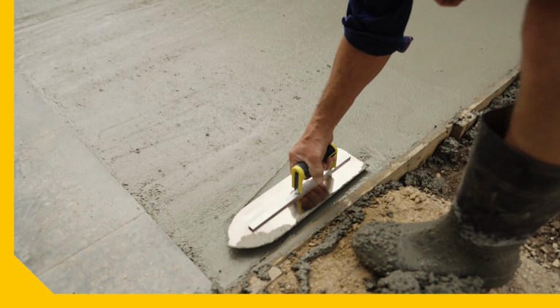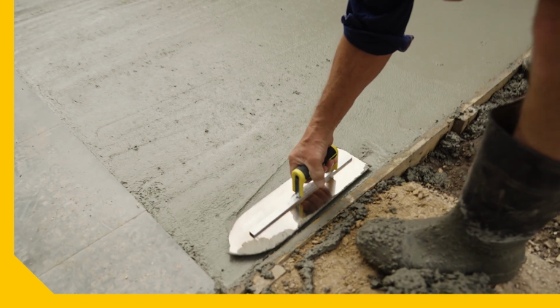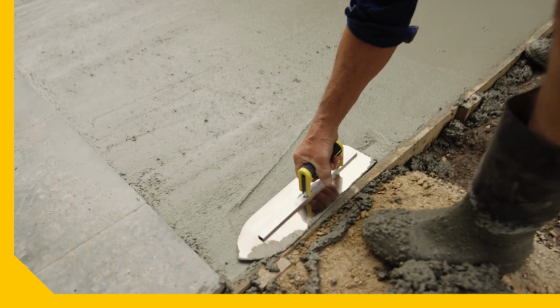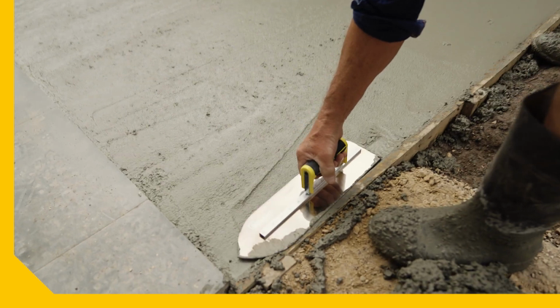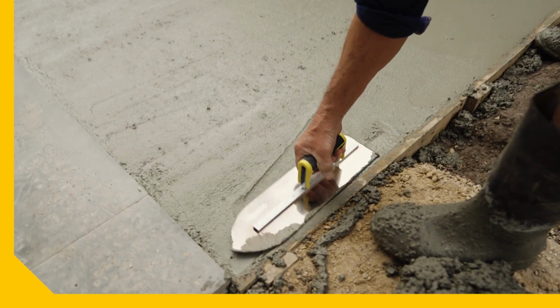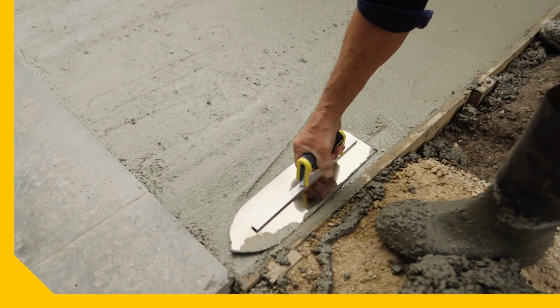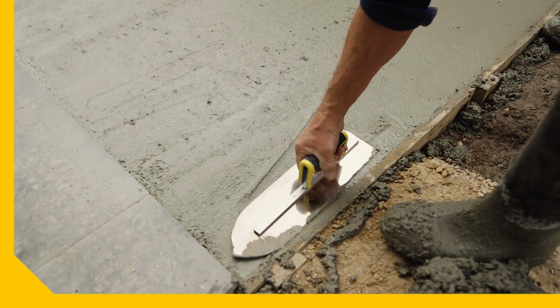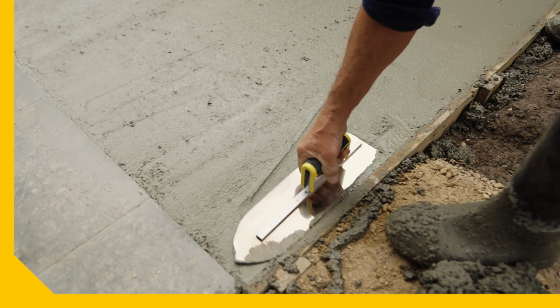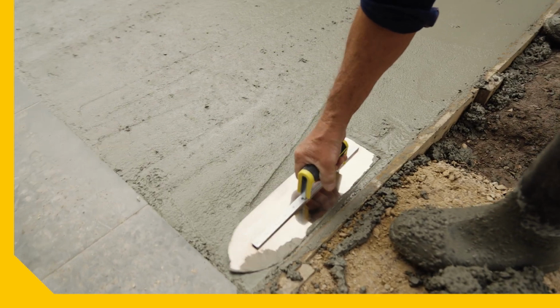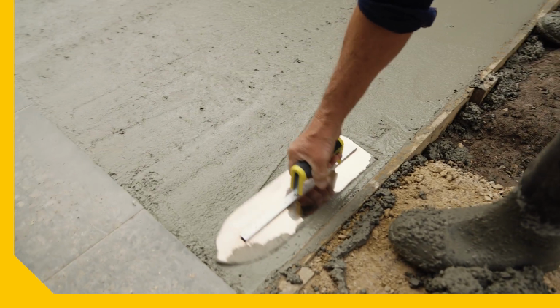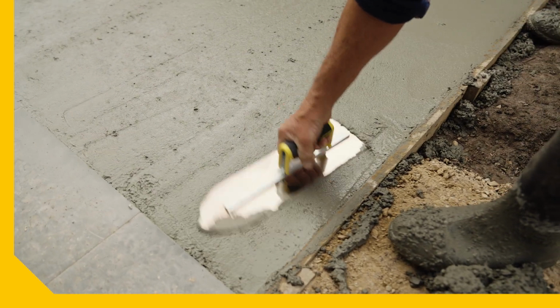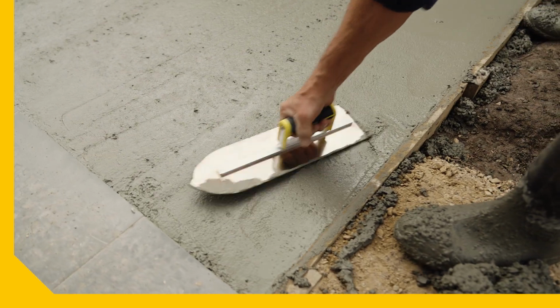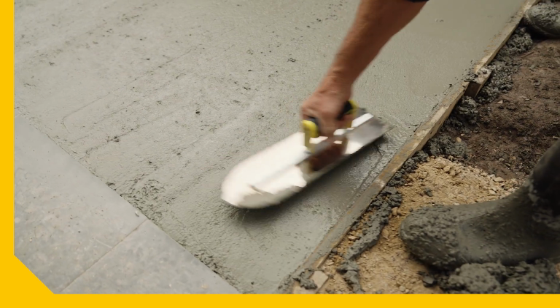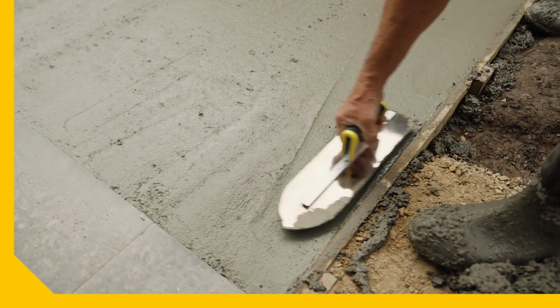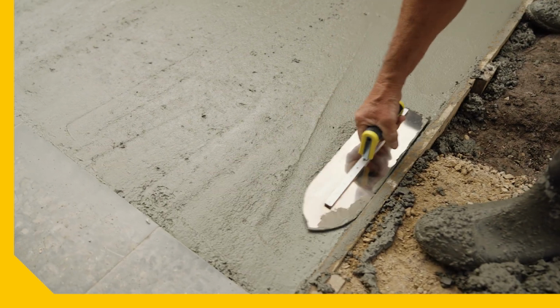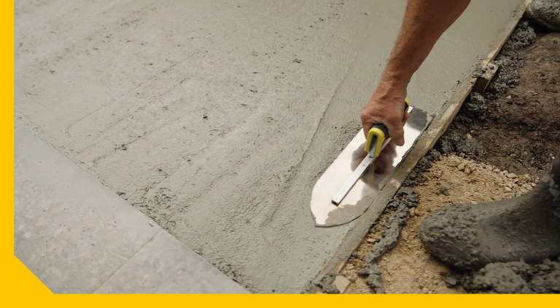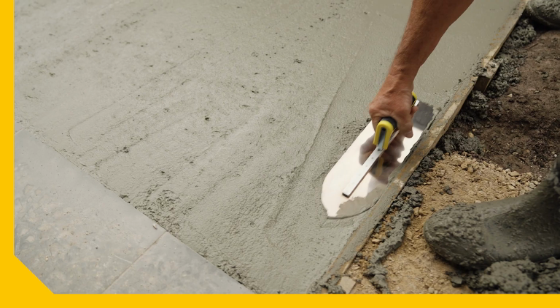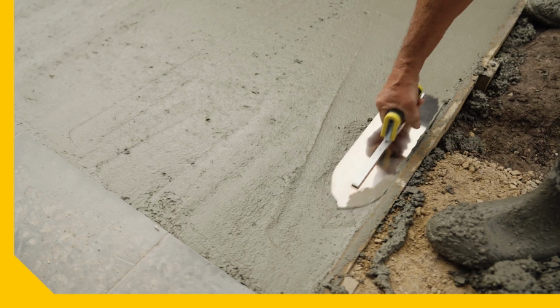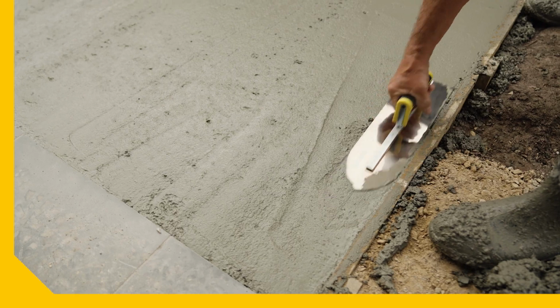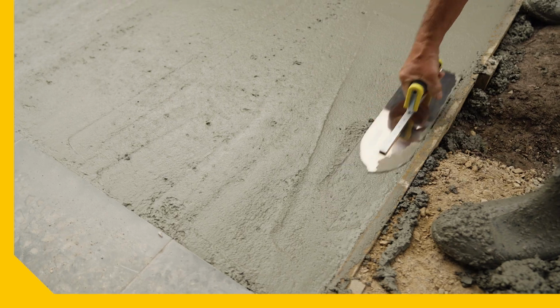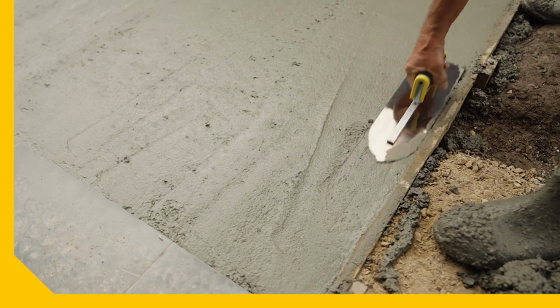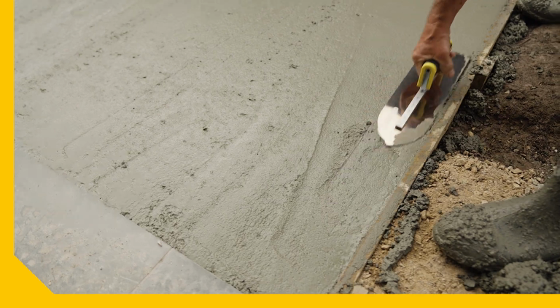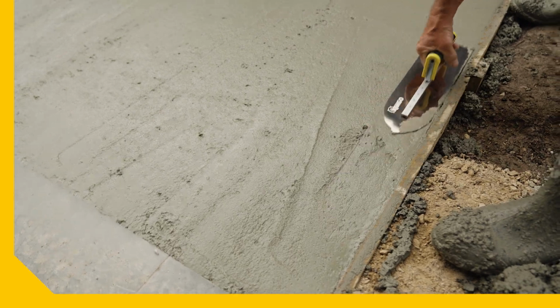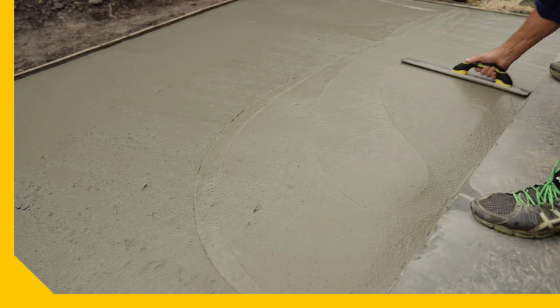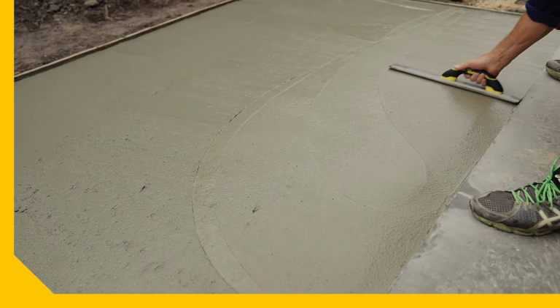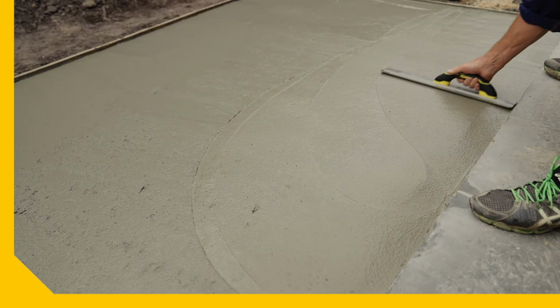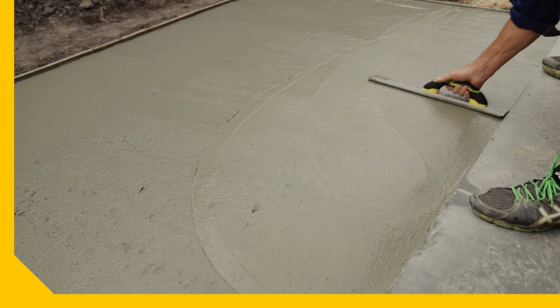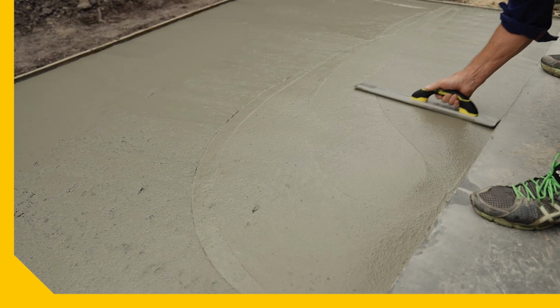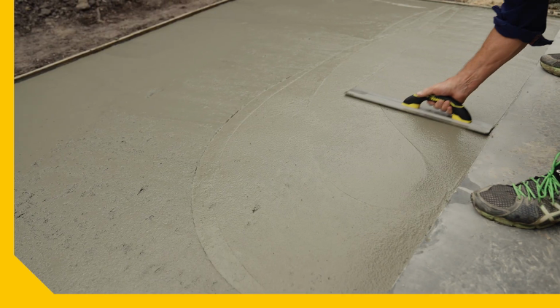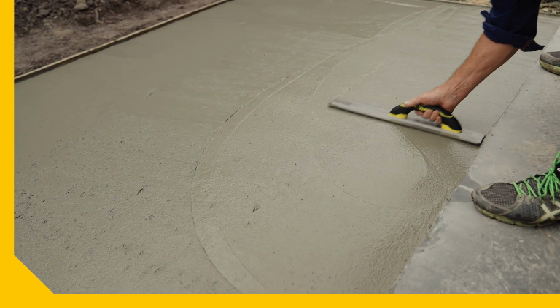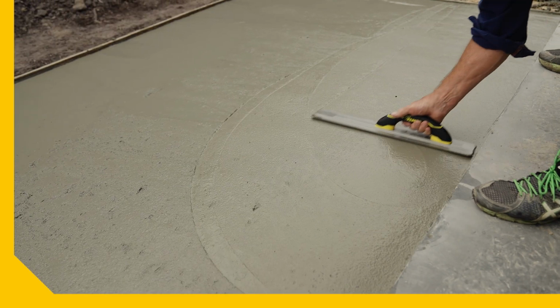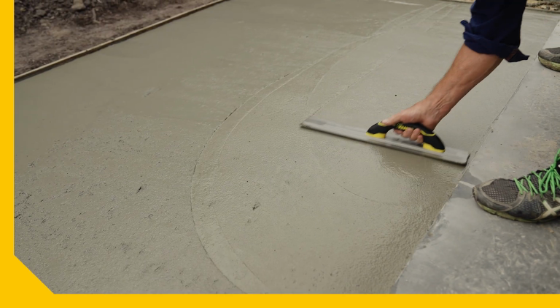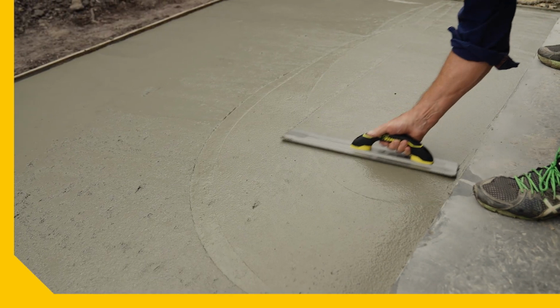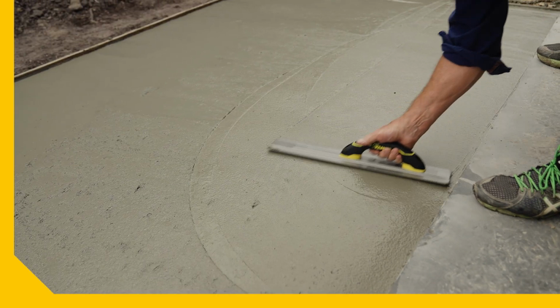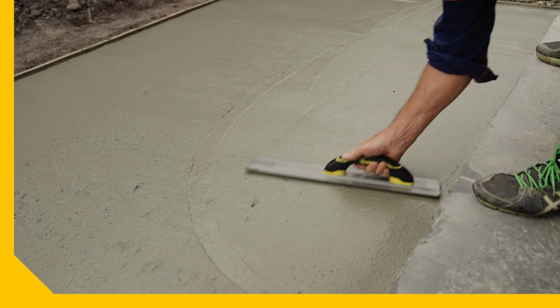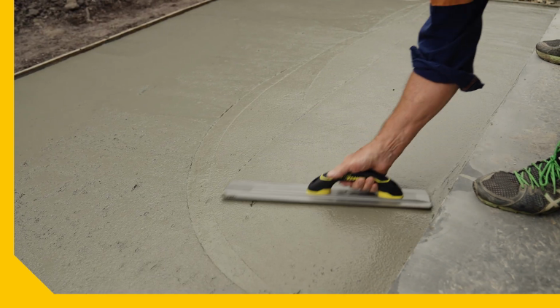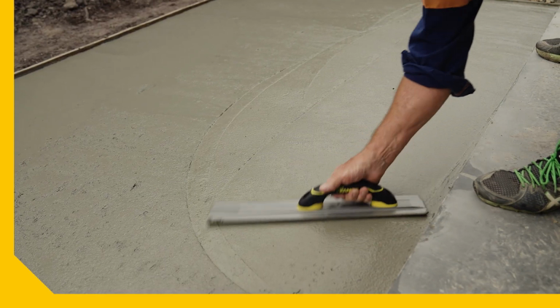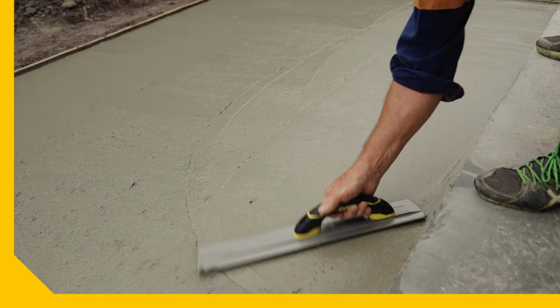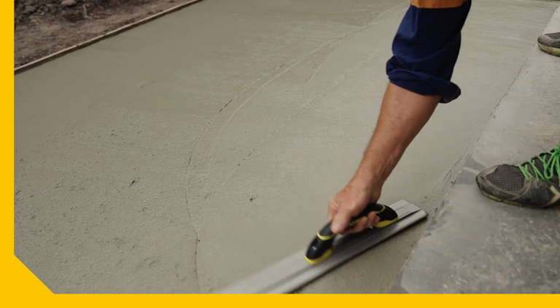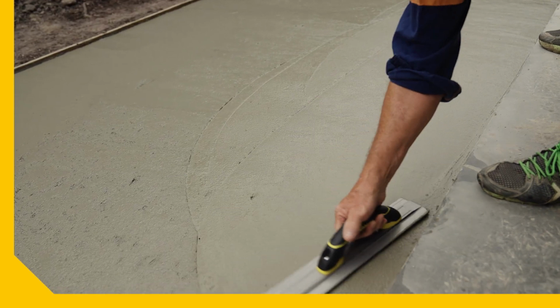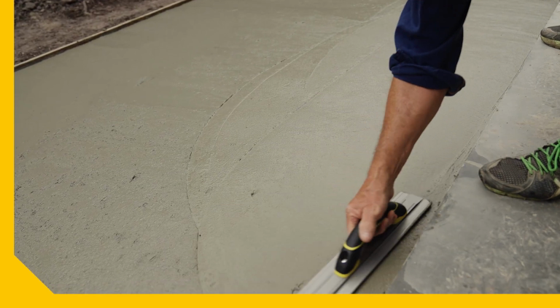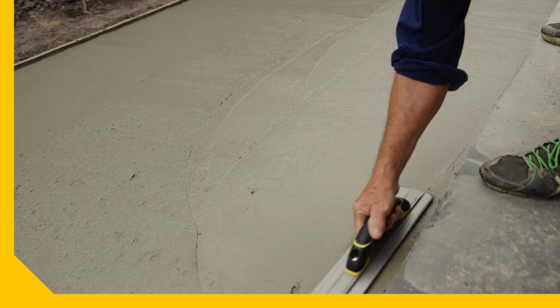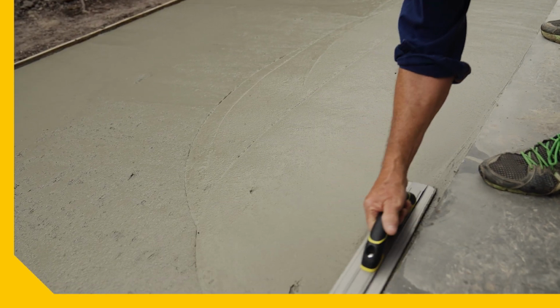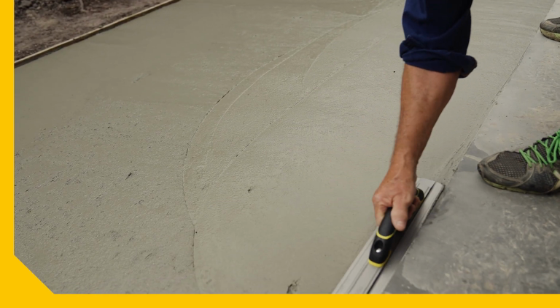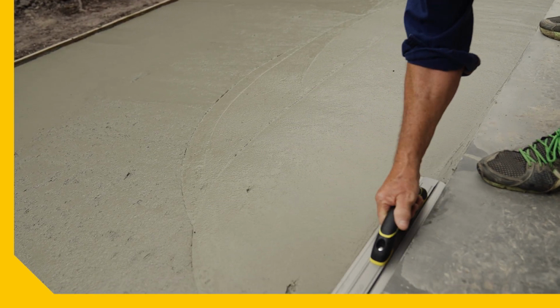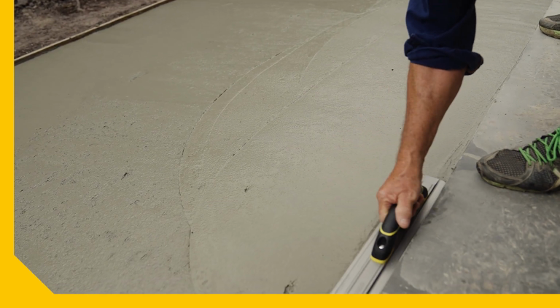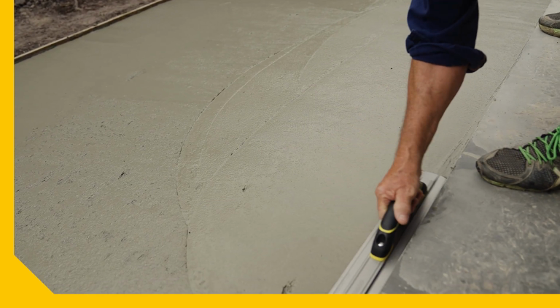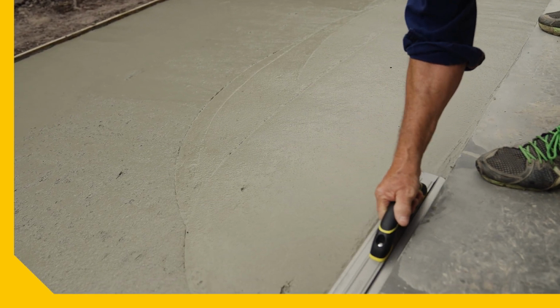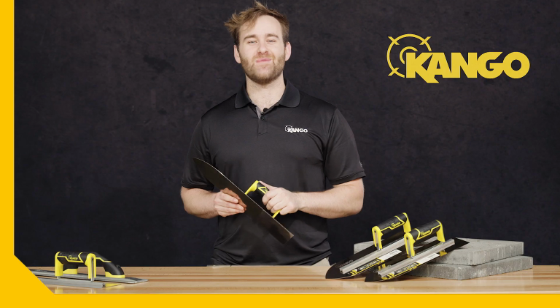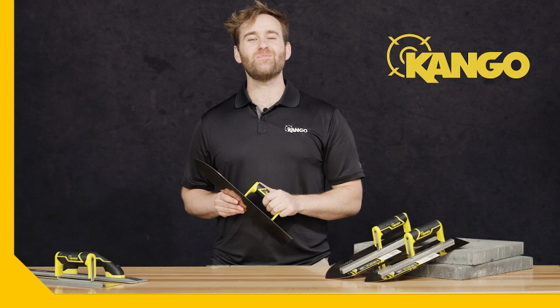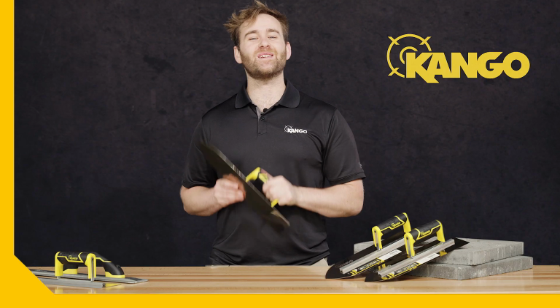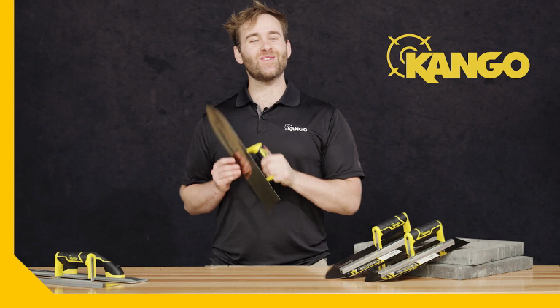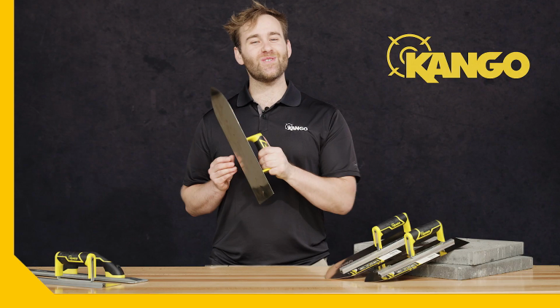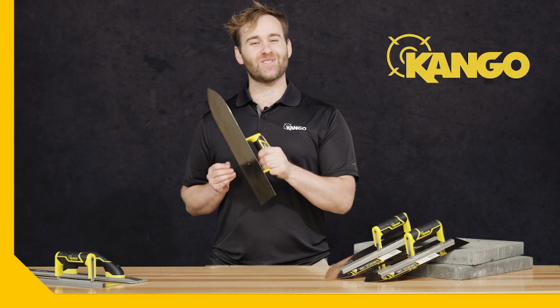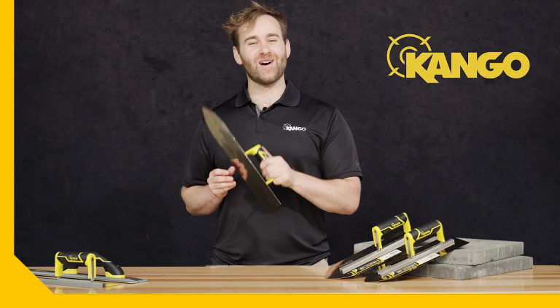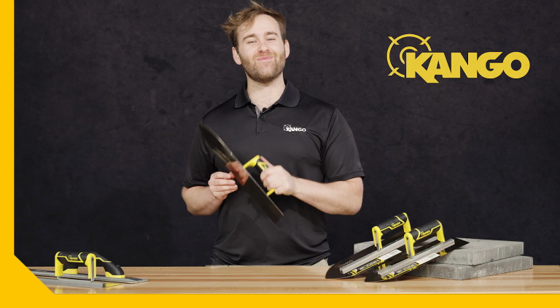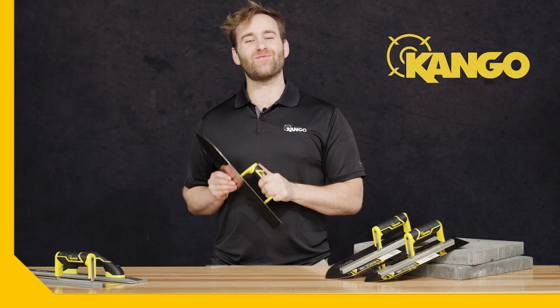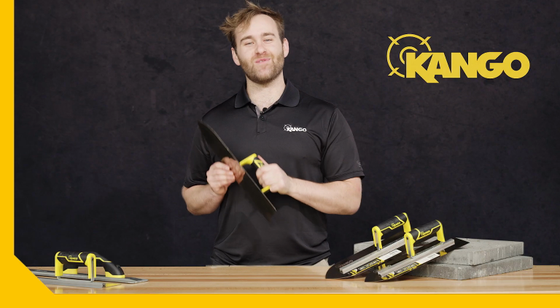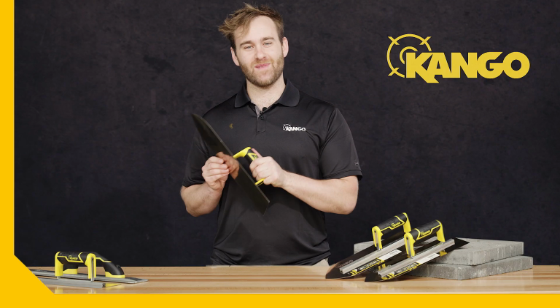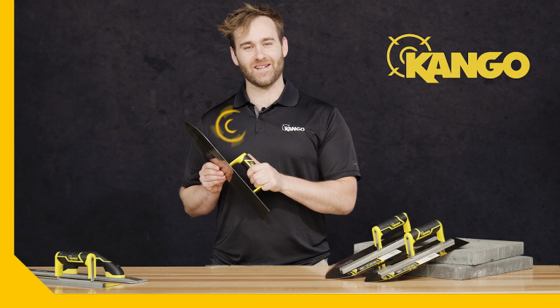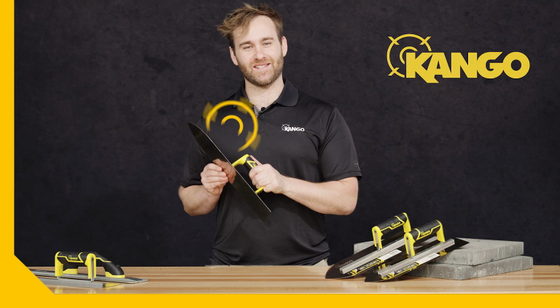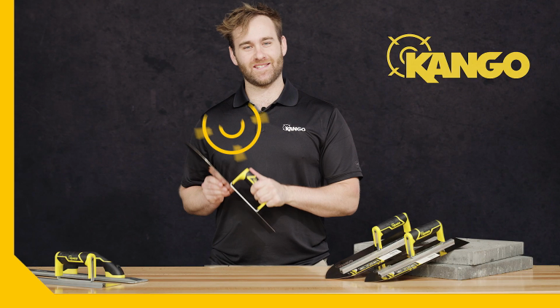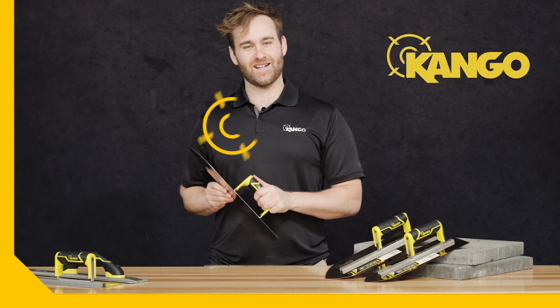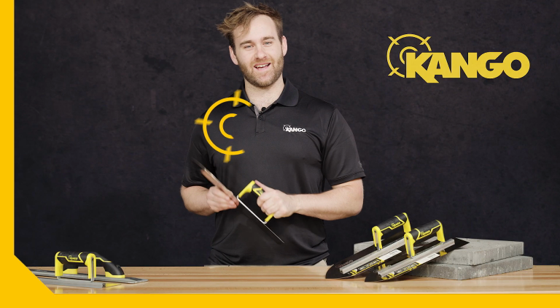This new generation of Kango Concrete Trowels are stronger and ready to get the job done. Pick yours up from Bunnings today.